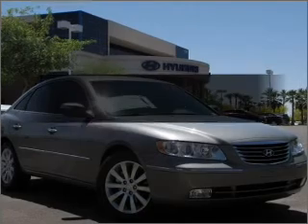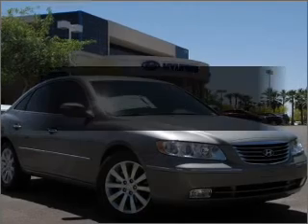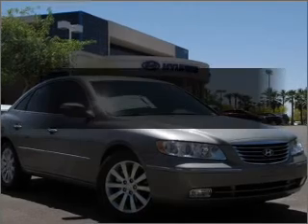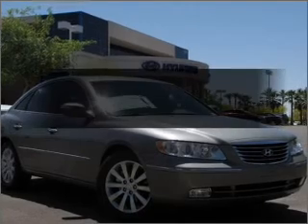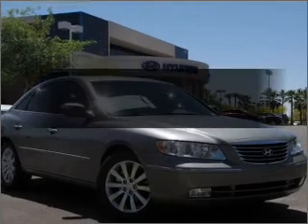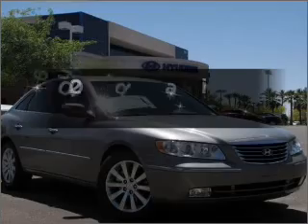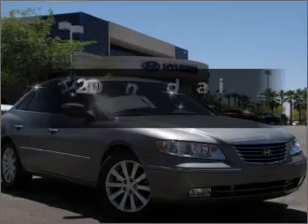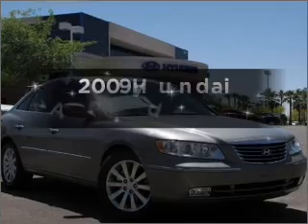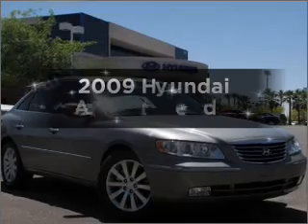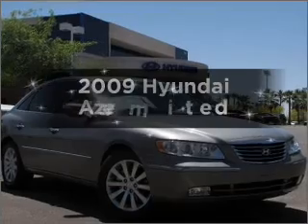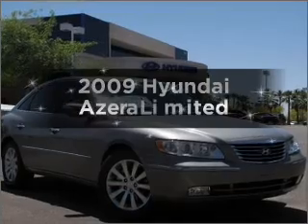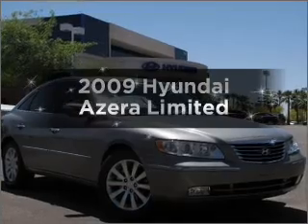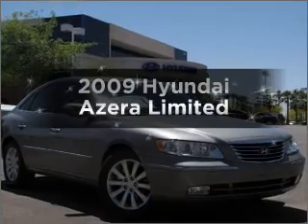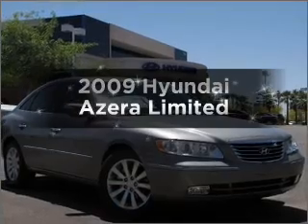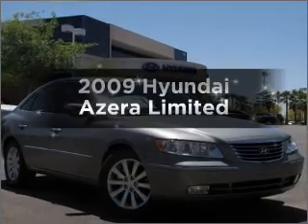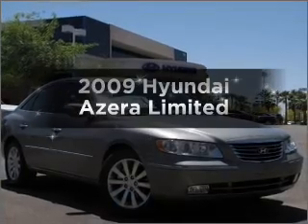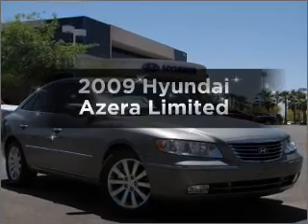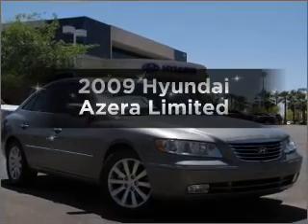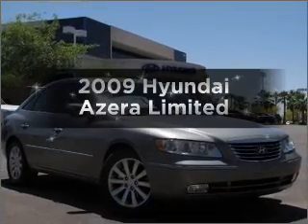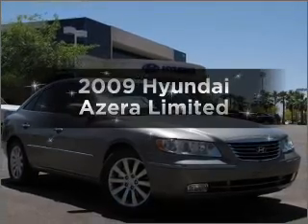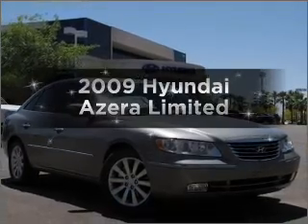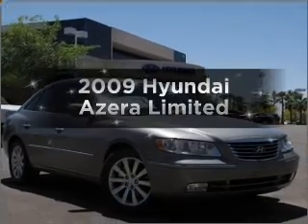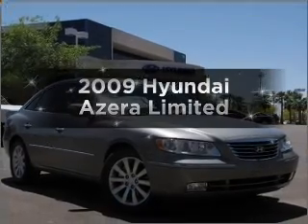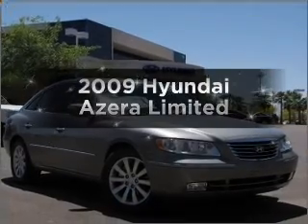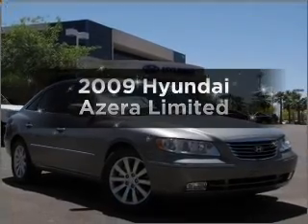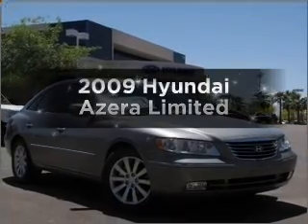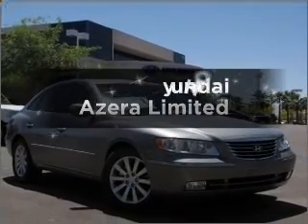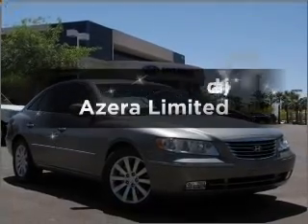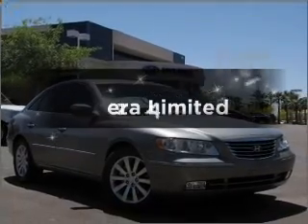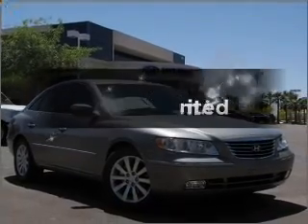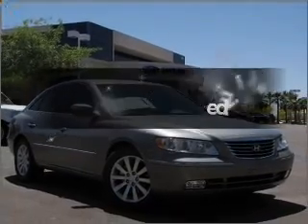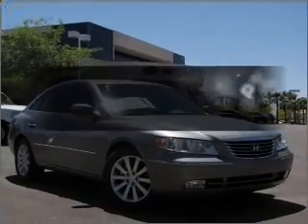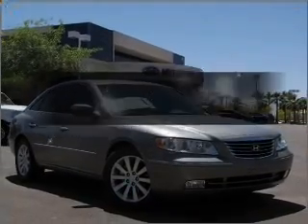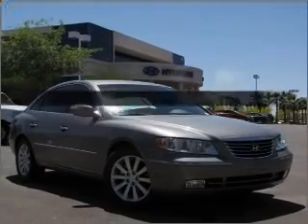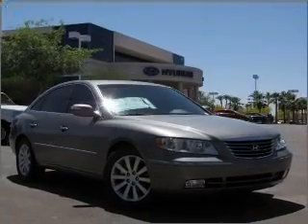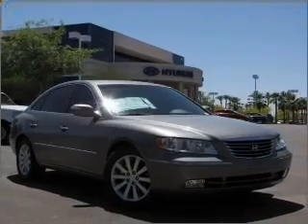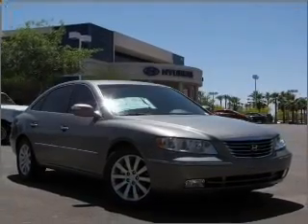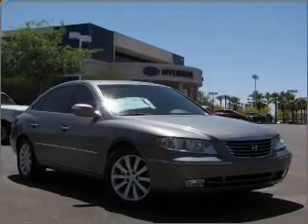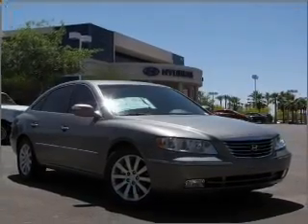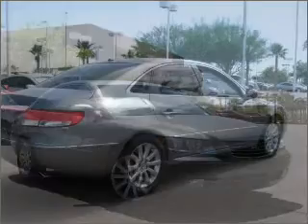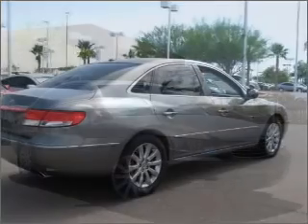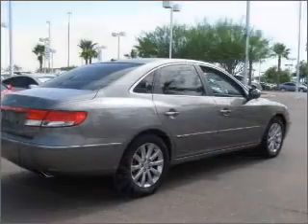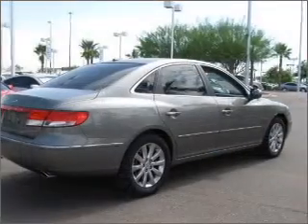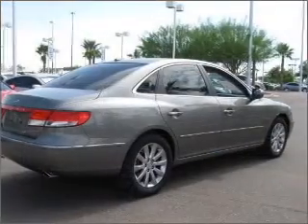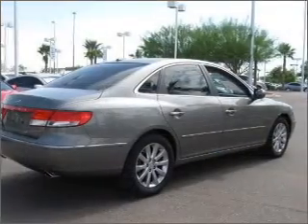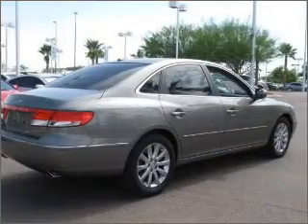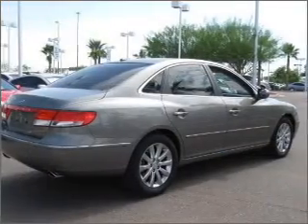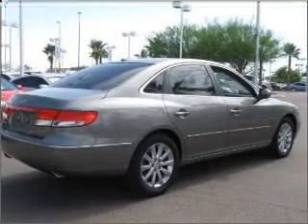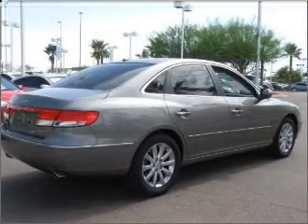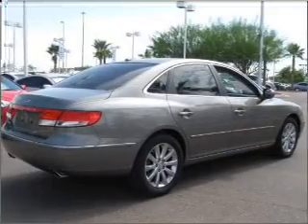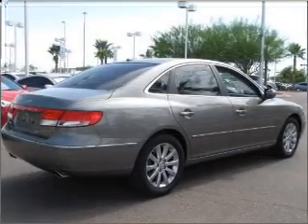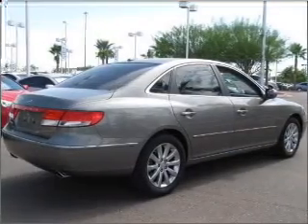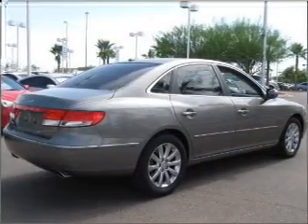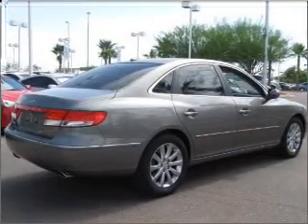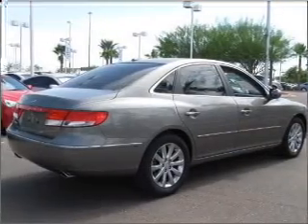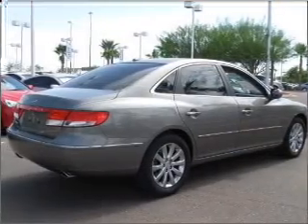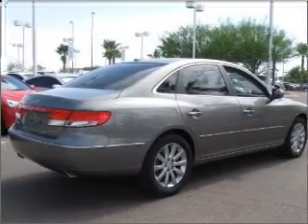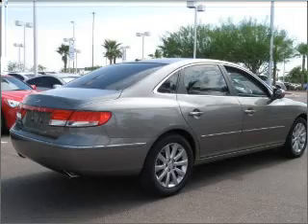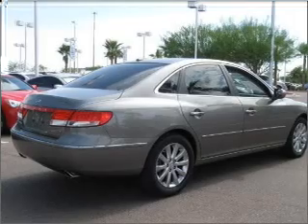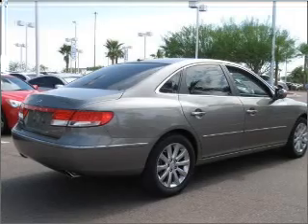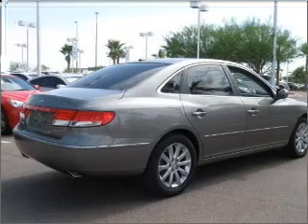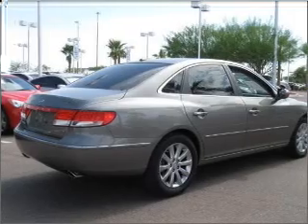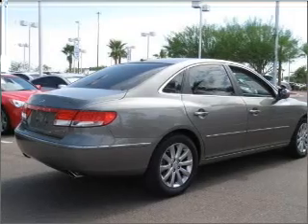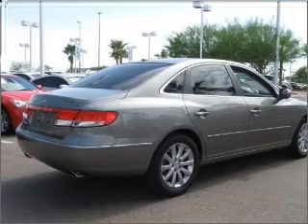Presenting the 2009 Hyundai Azera. Find everything you want in a ride under one roof with this vehicle.